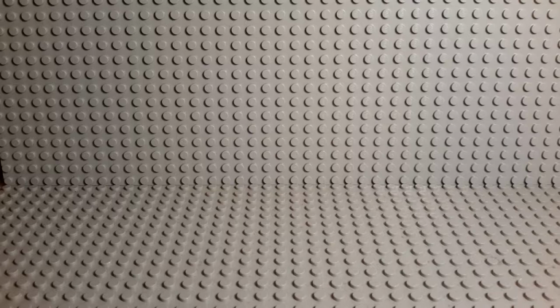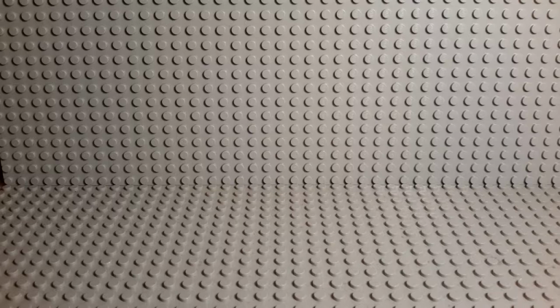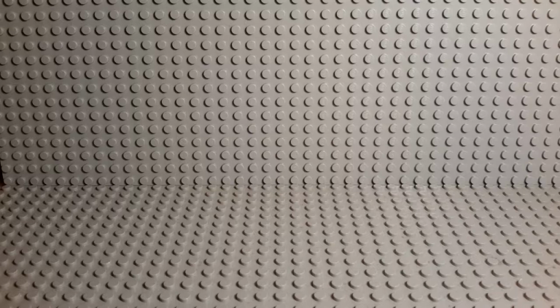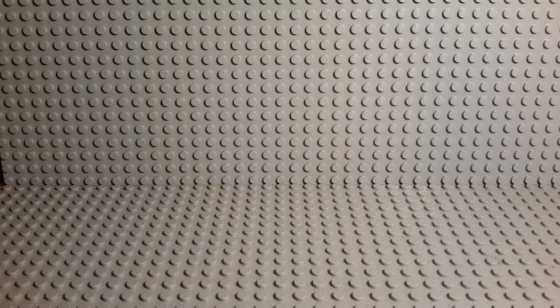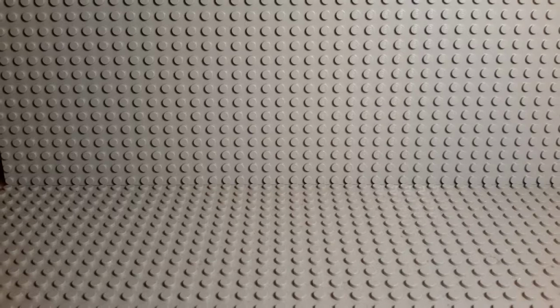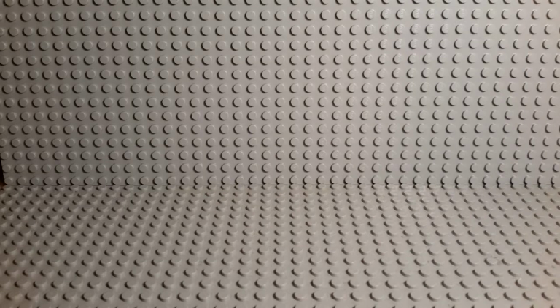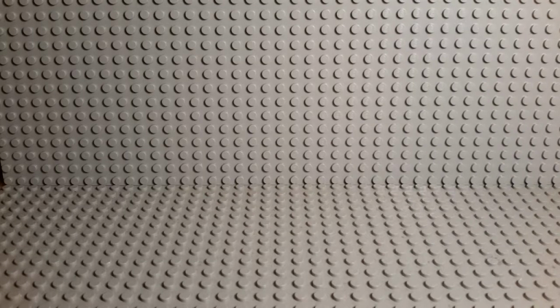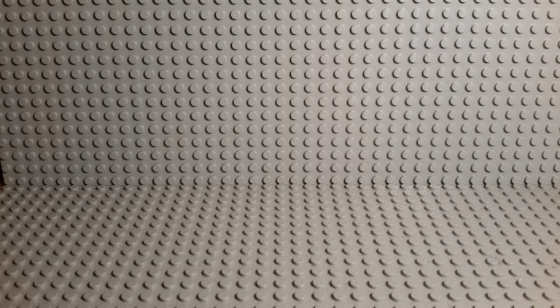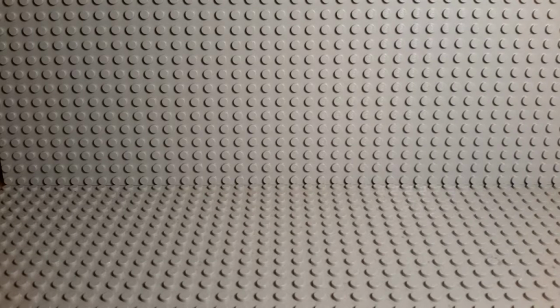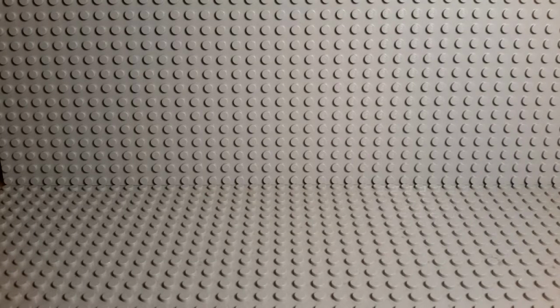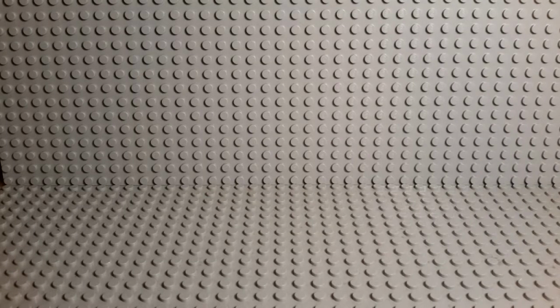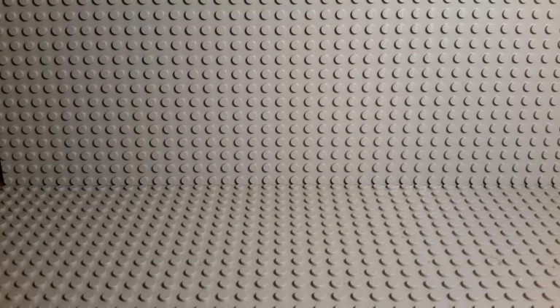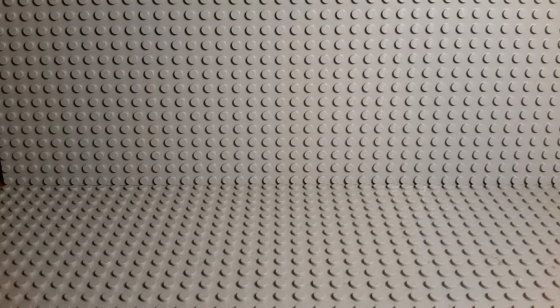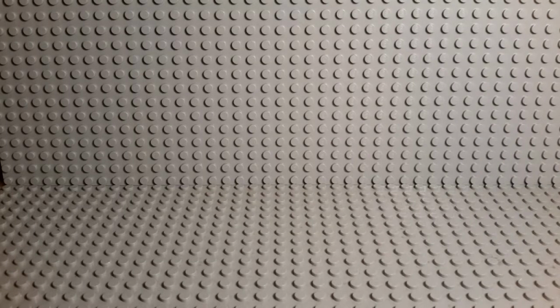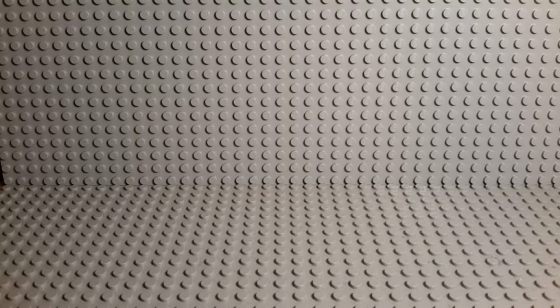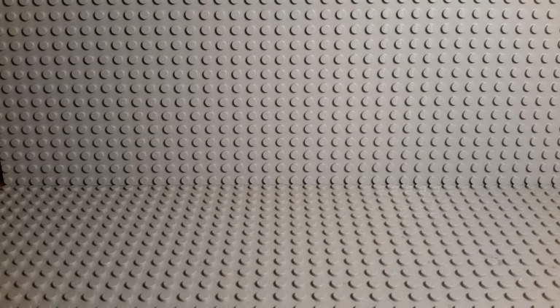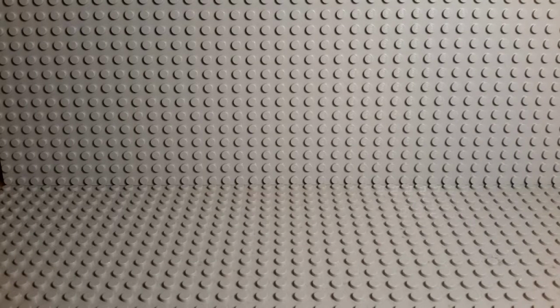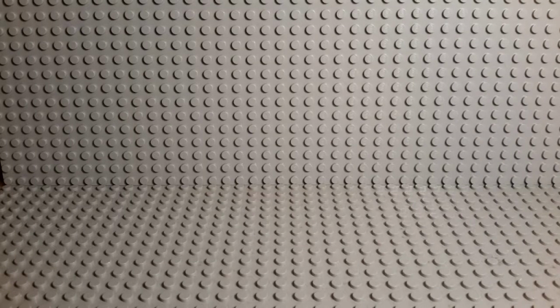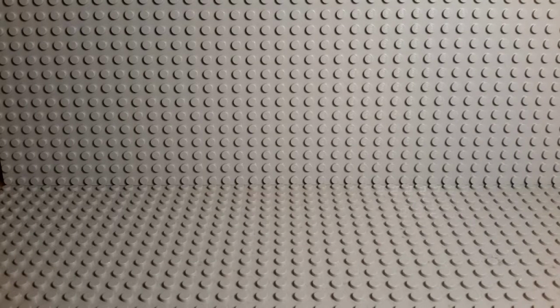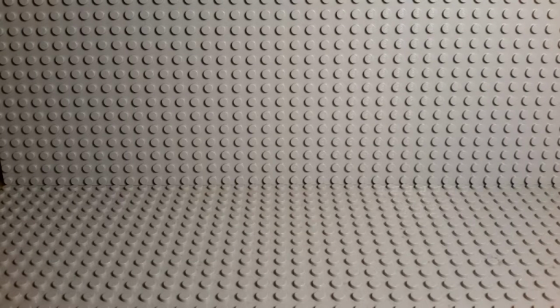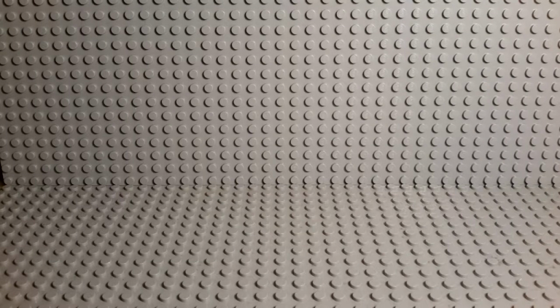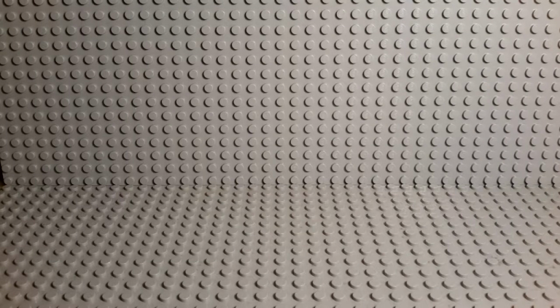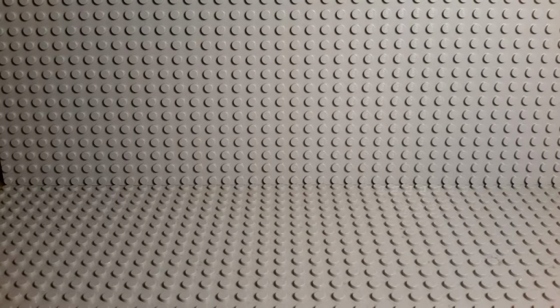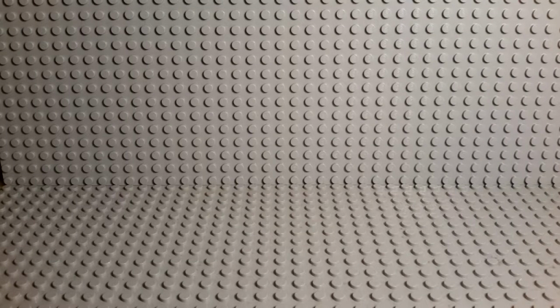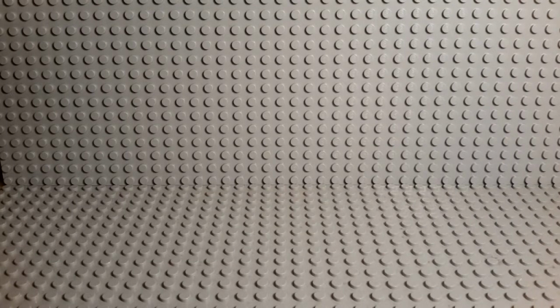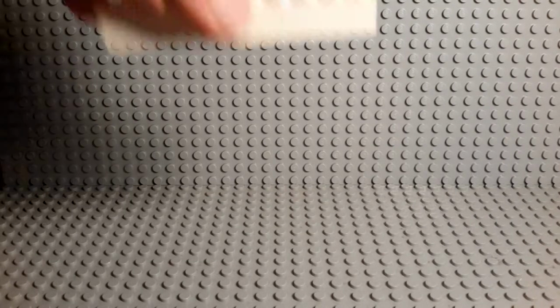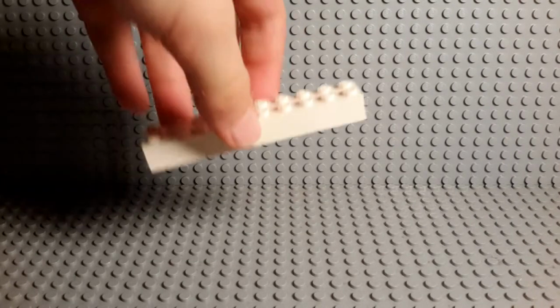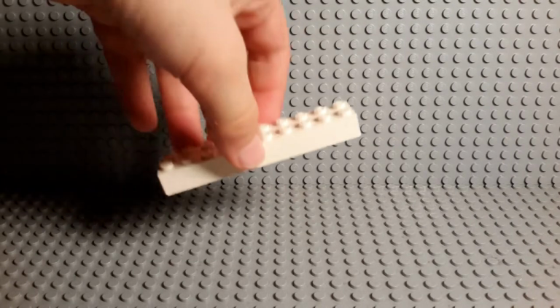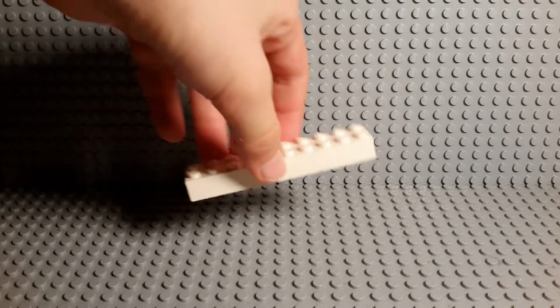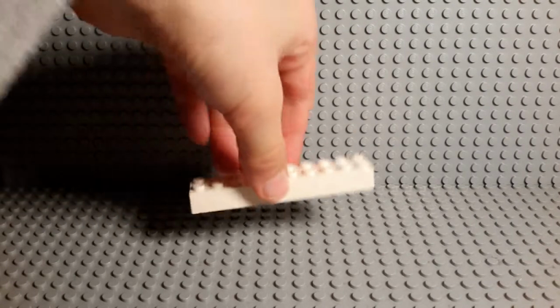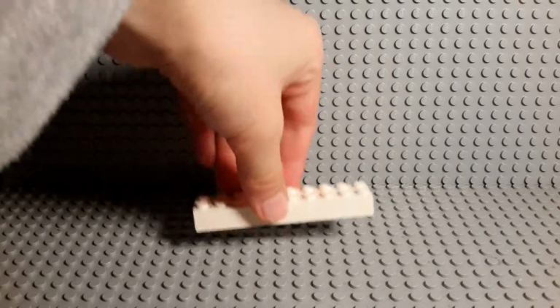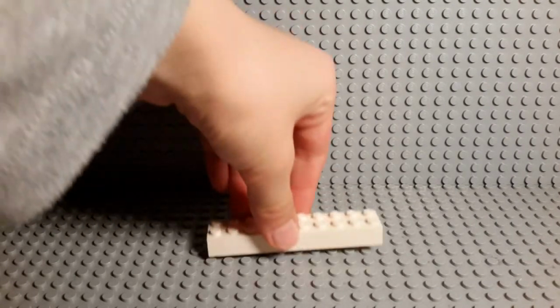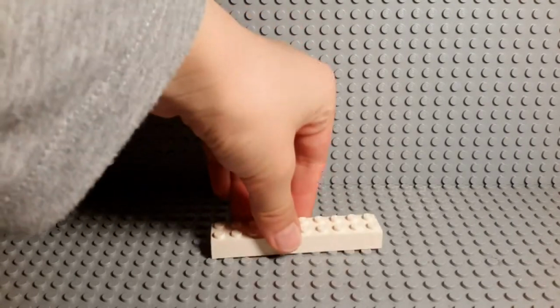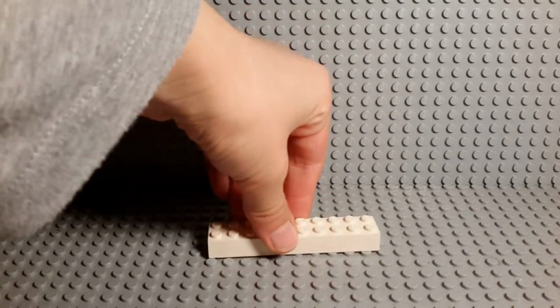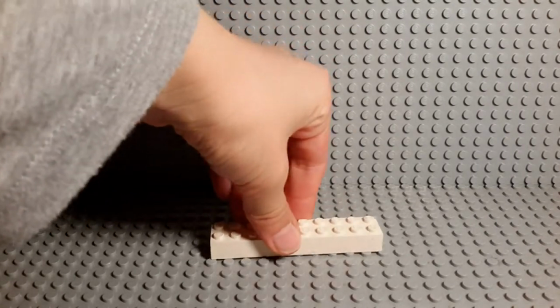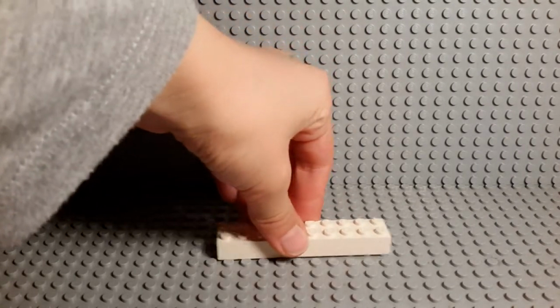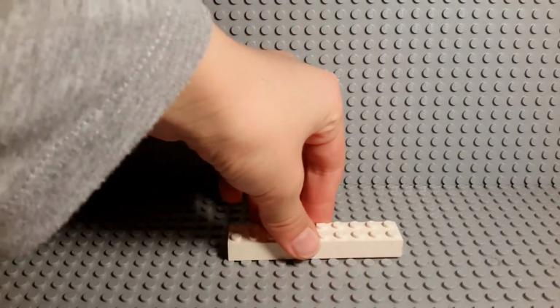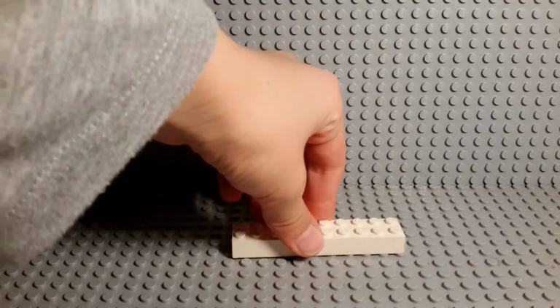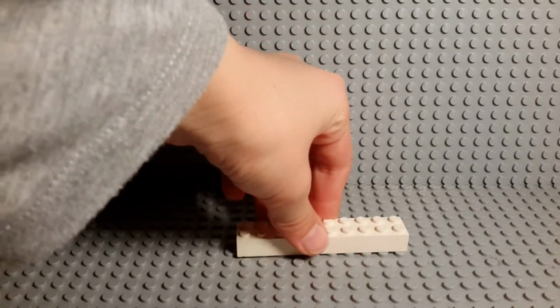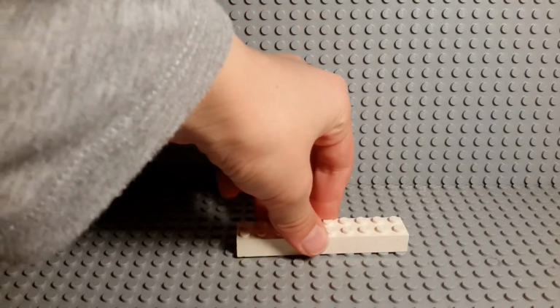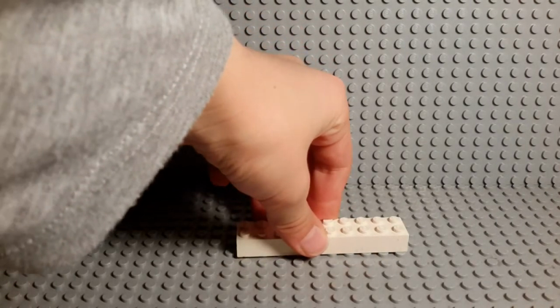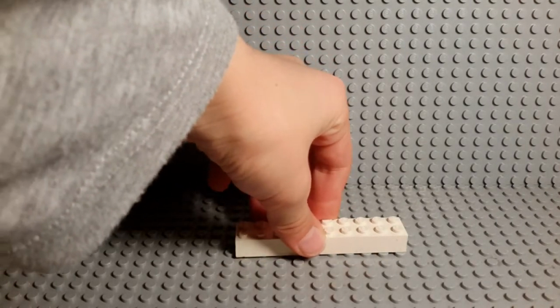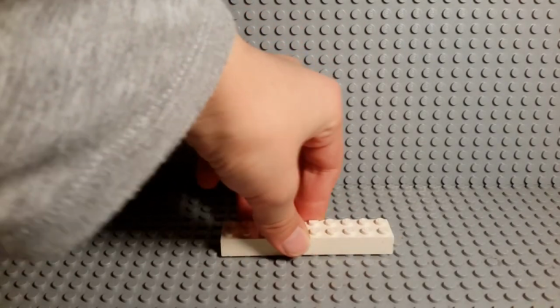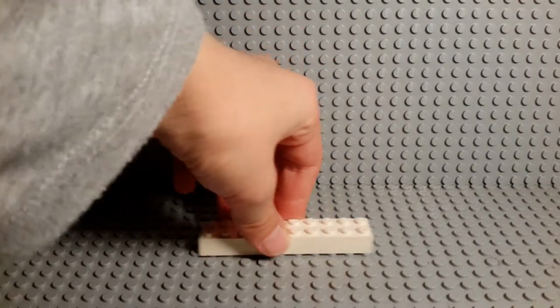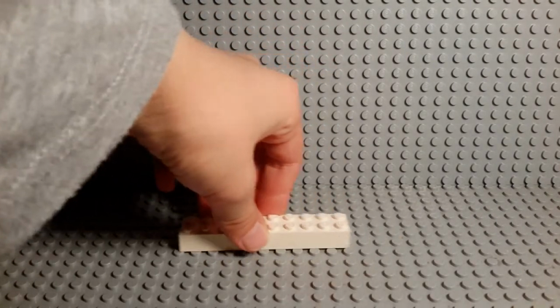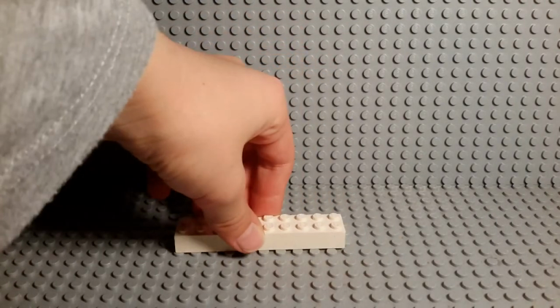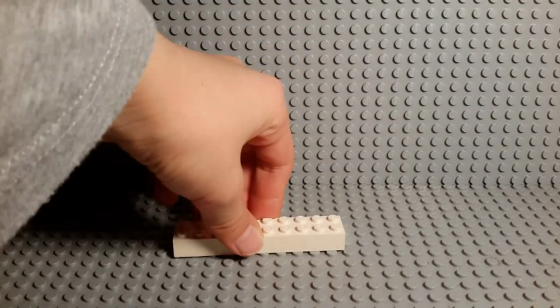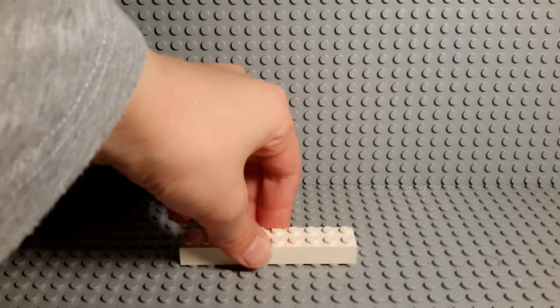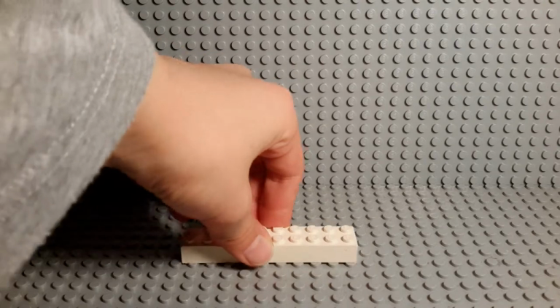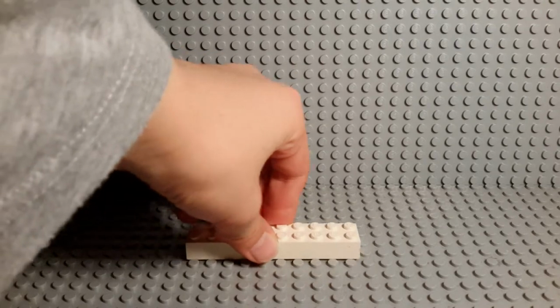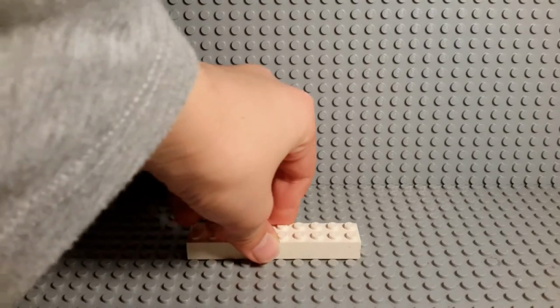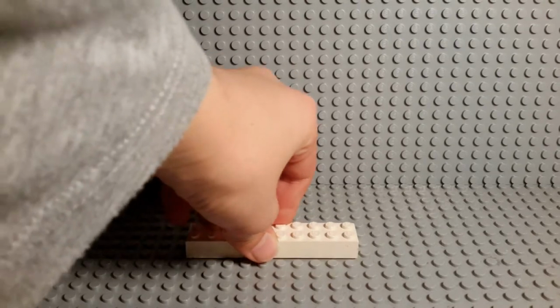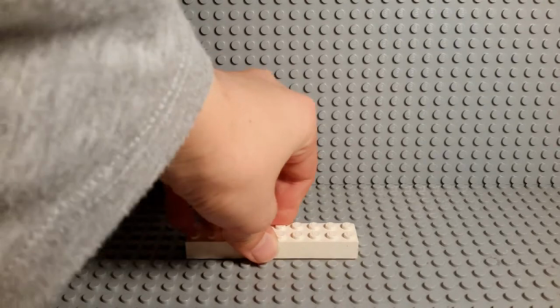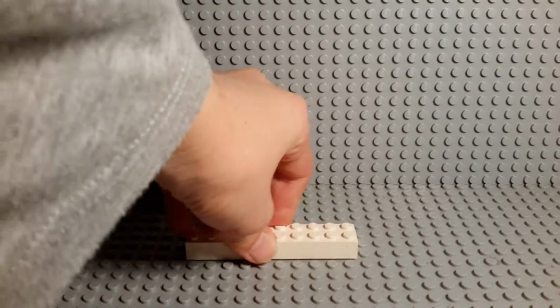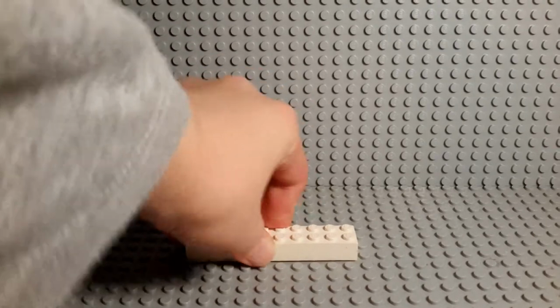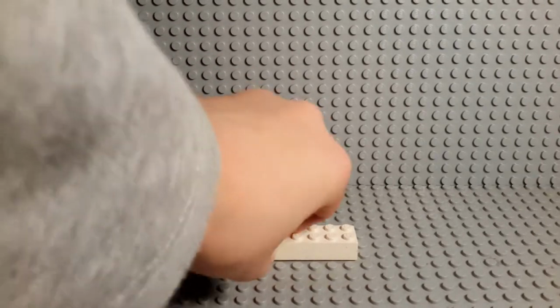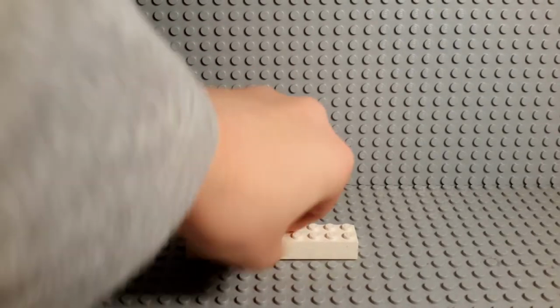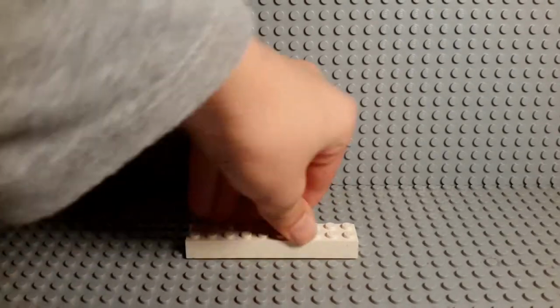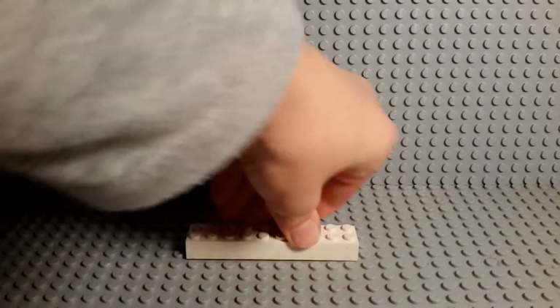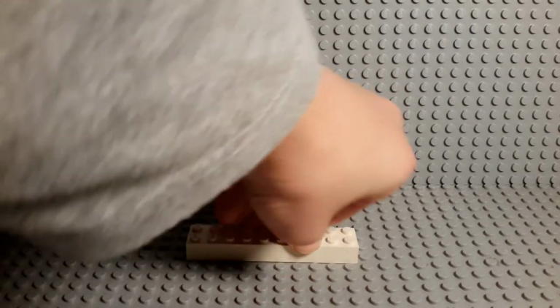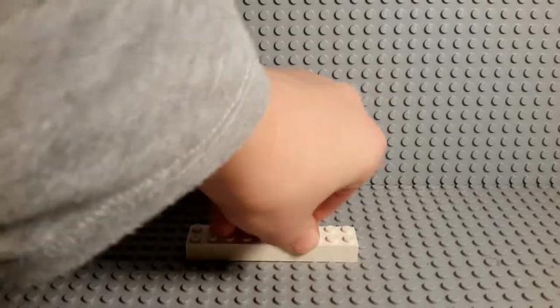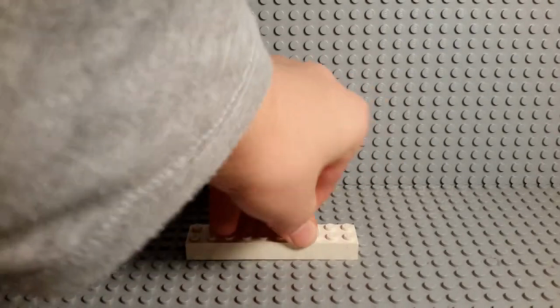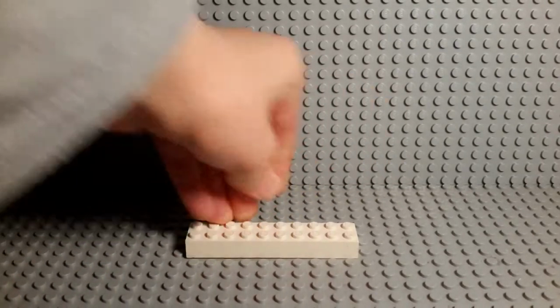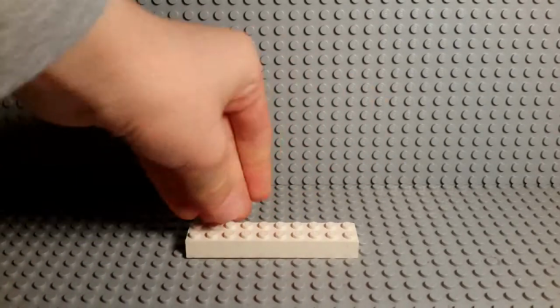Hey, my sour subscribers! Today I'm going to be showing you all how to build a Lego Apple iPhone vending machine.